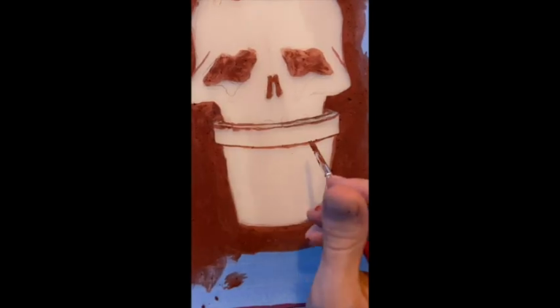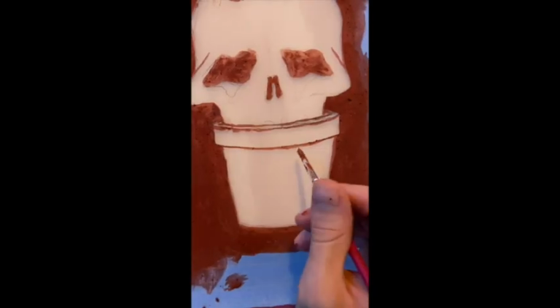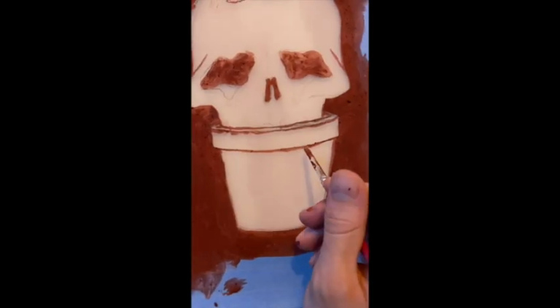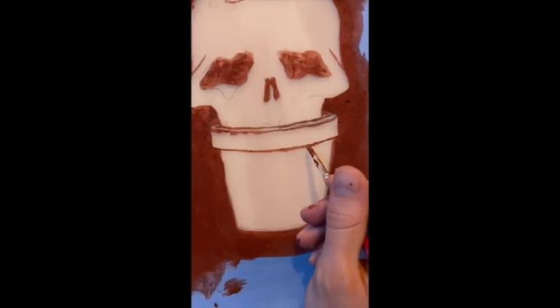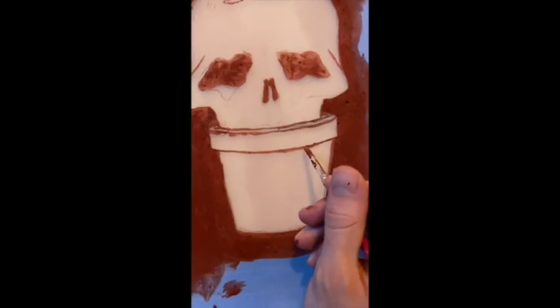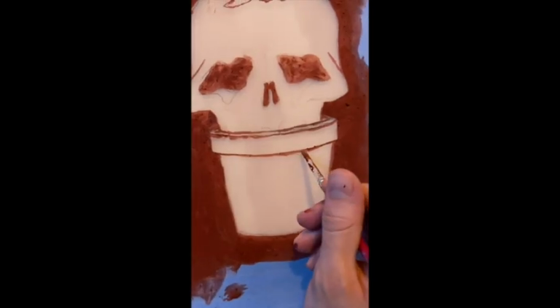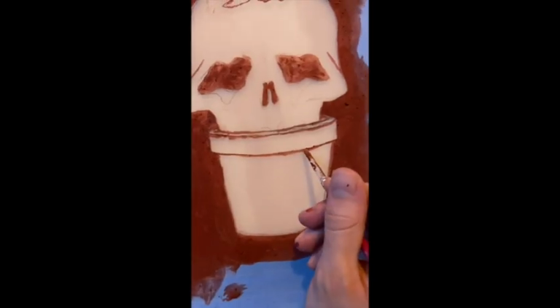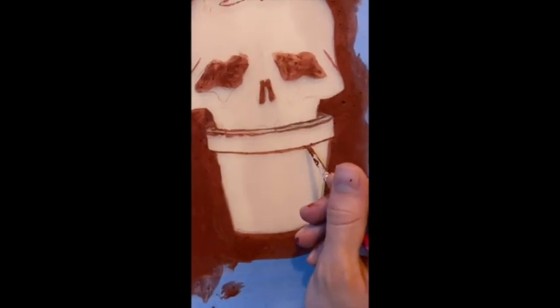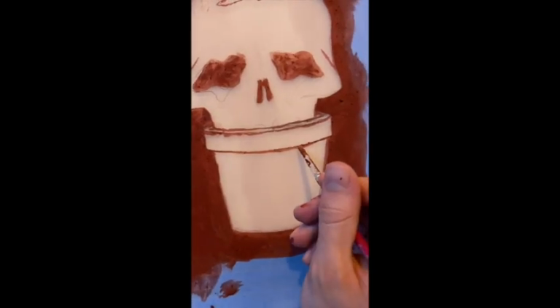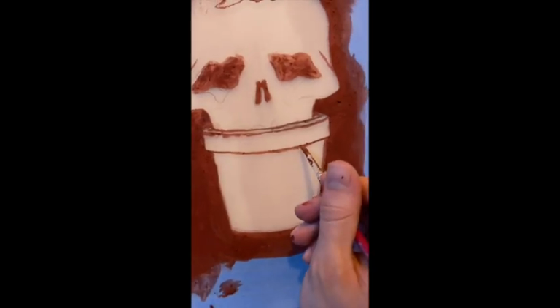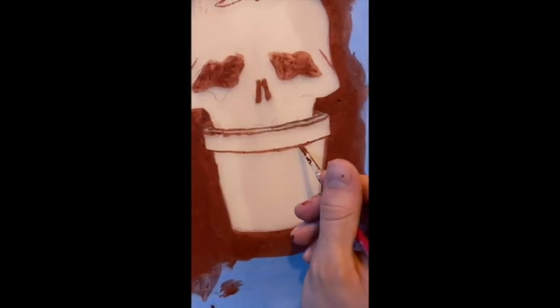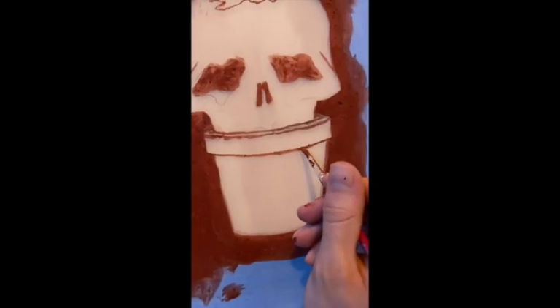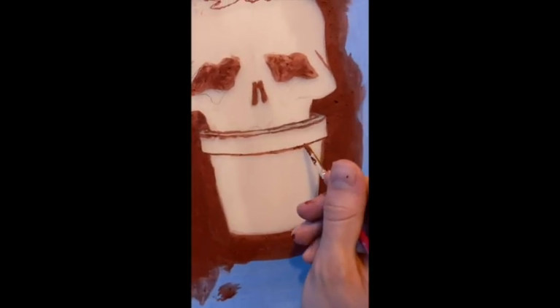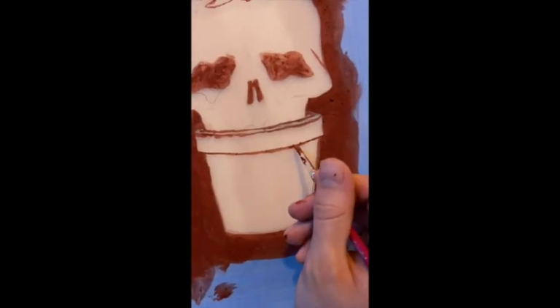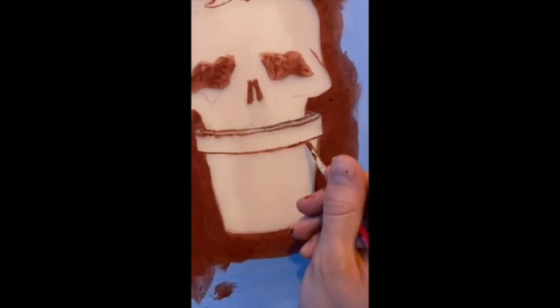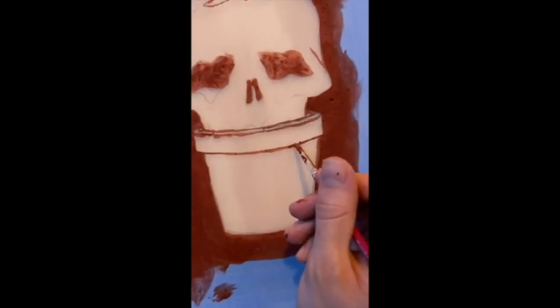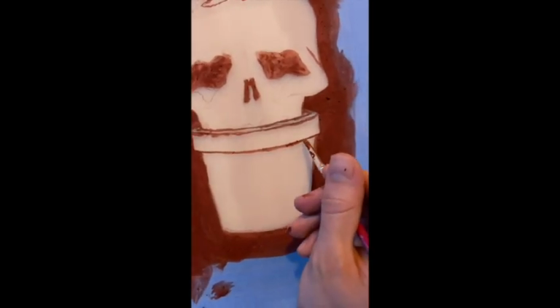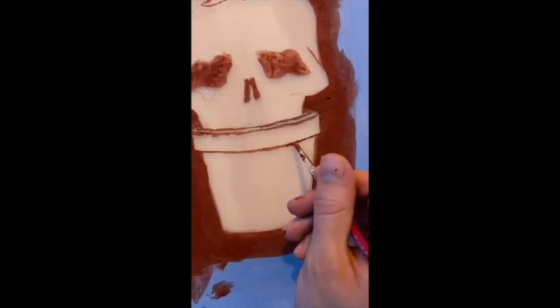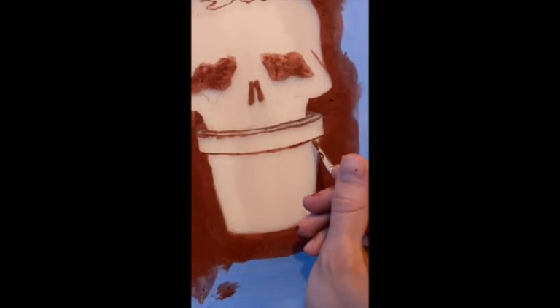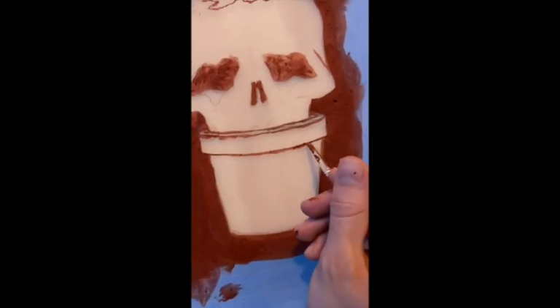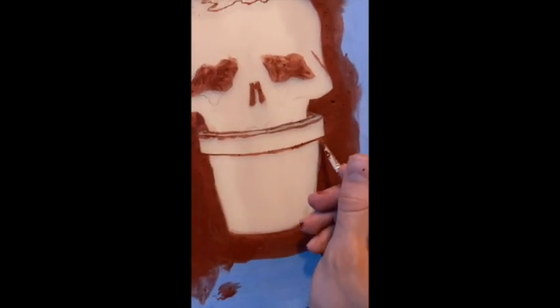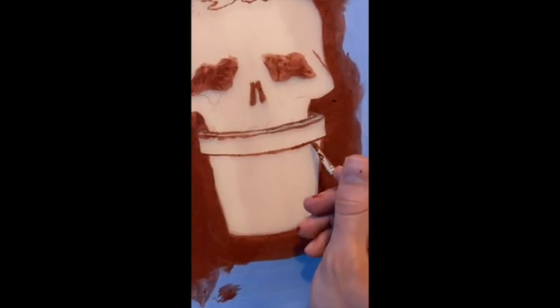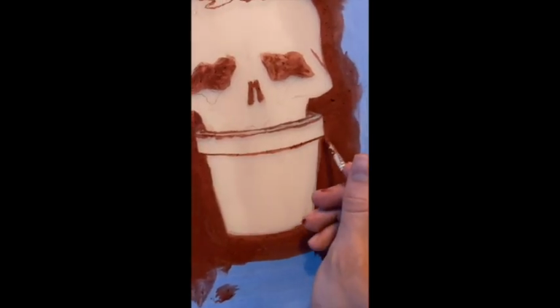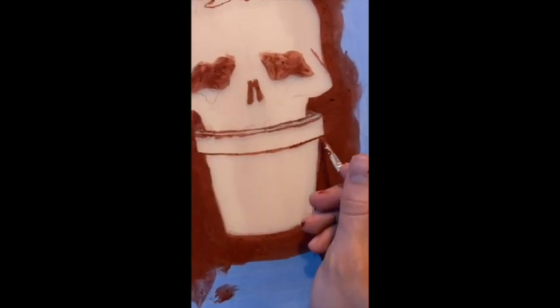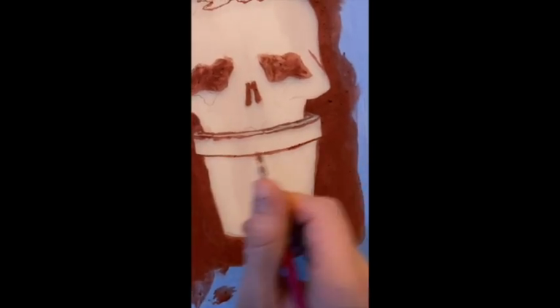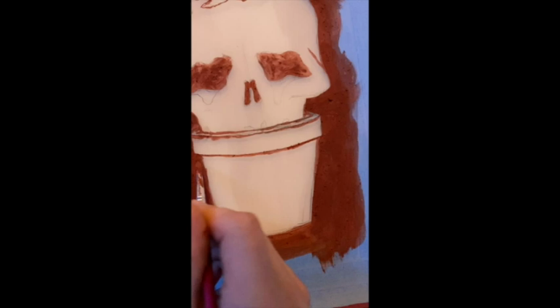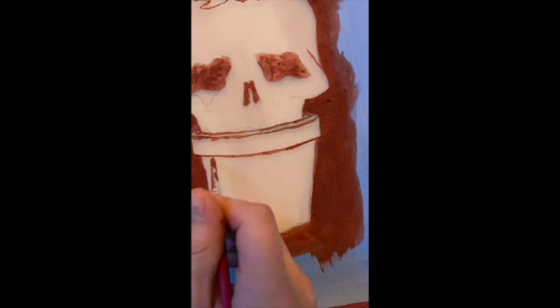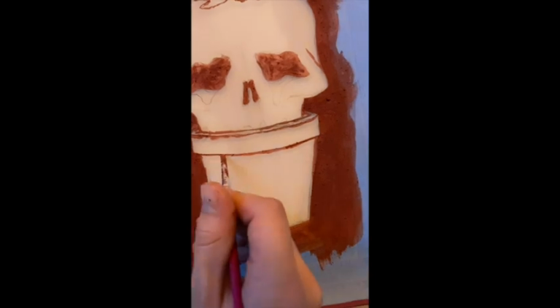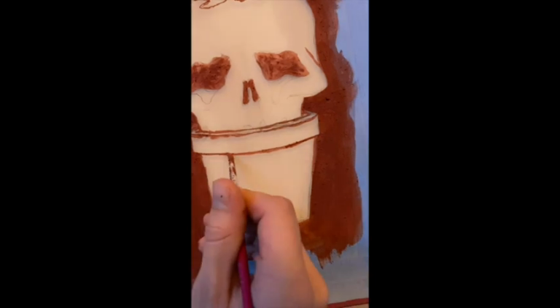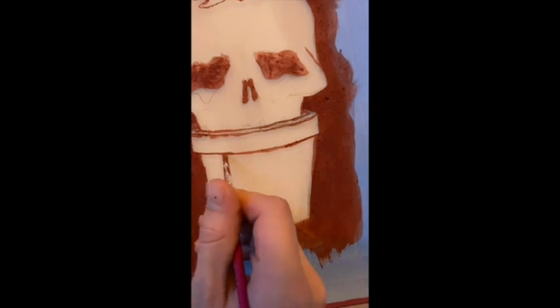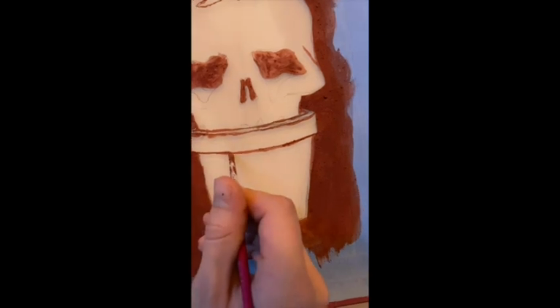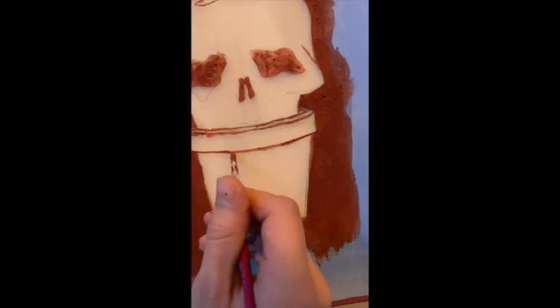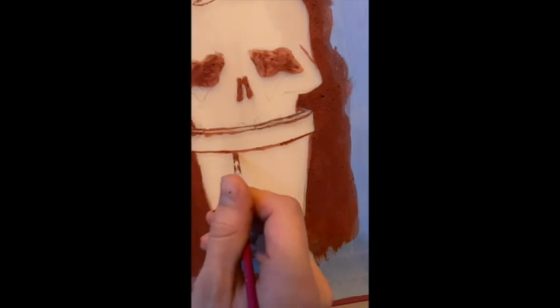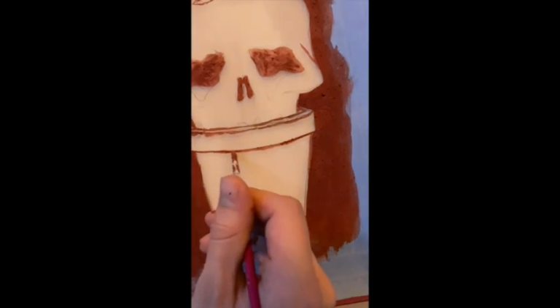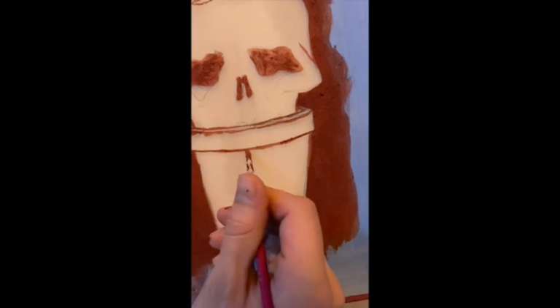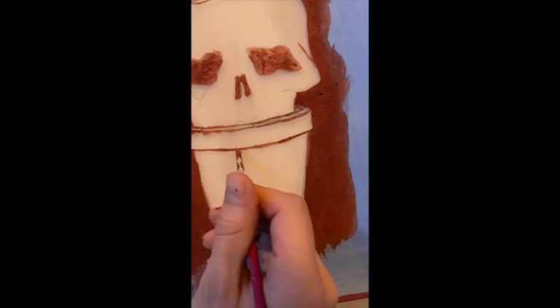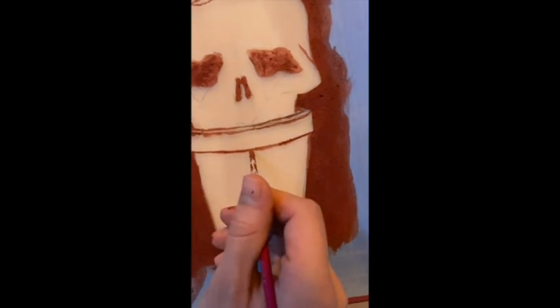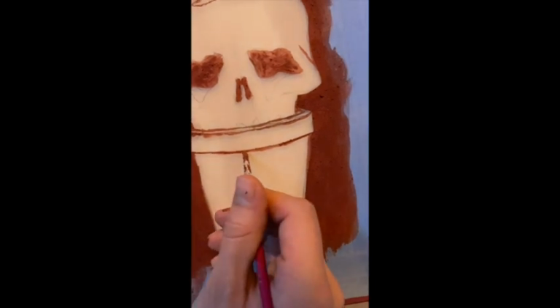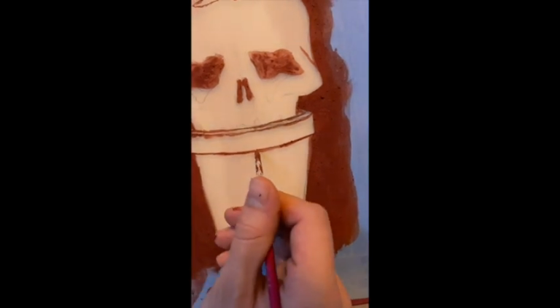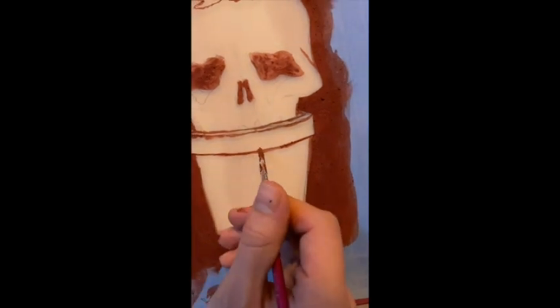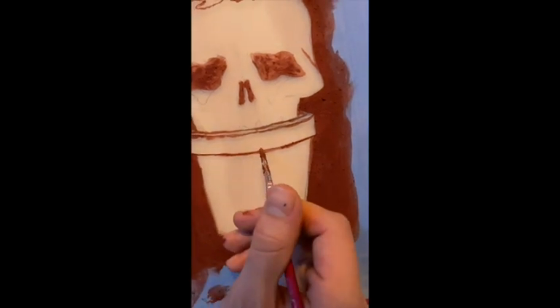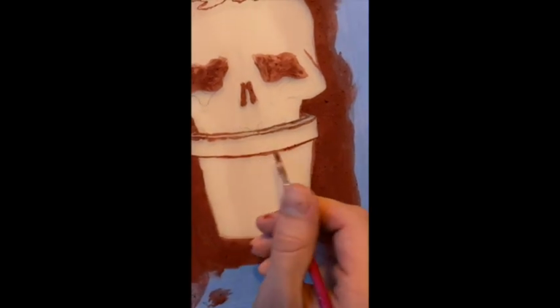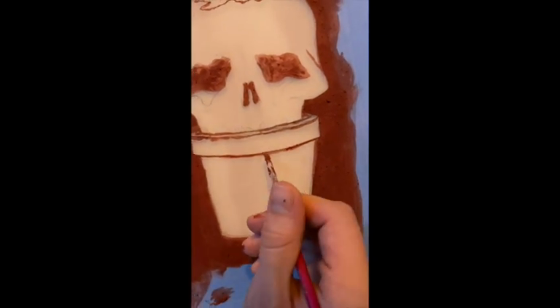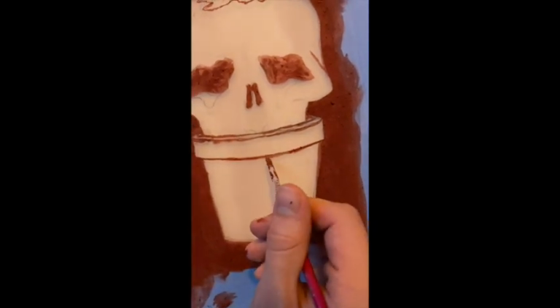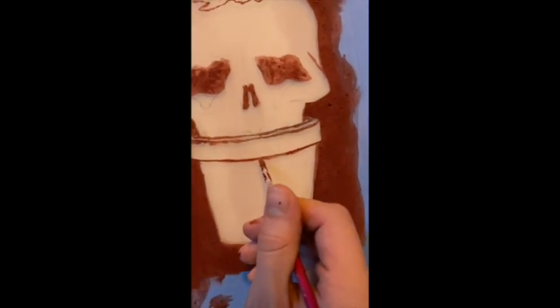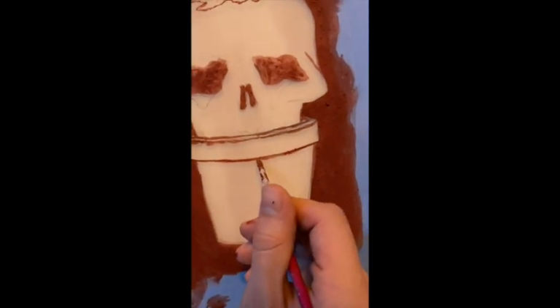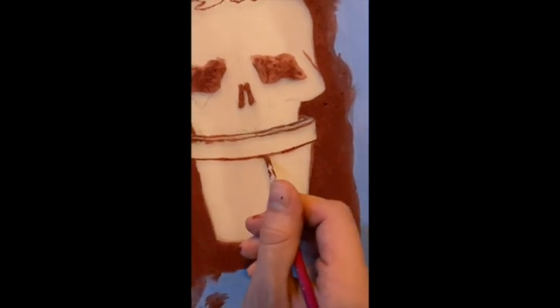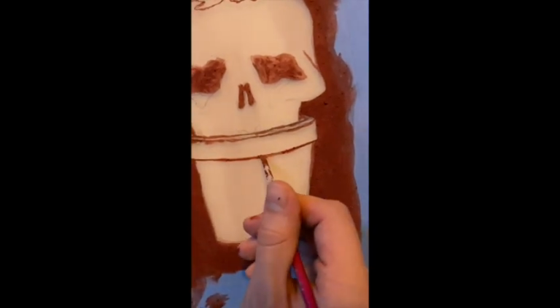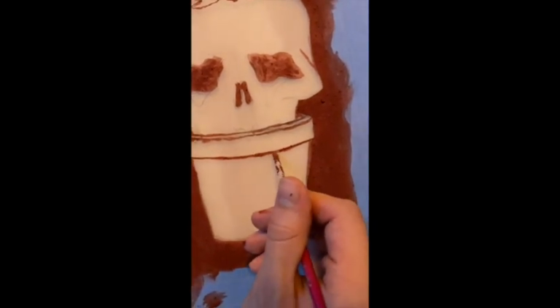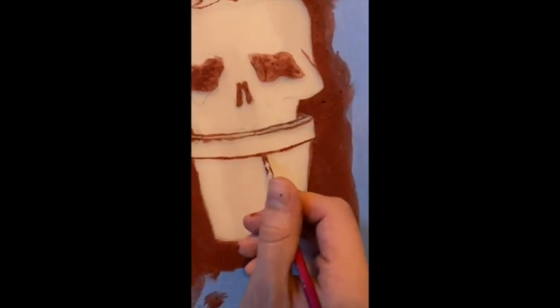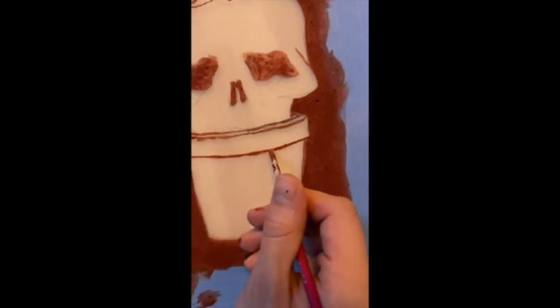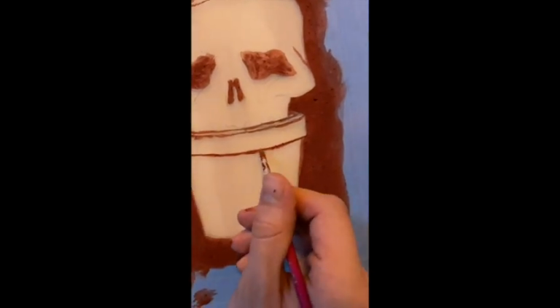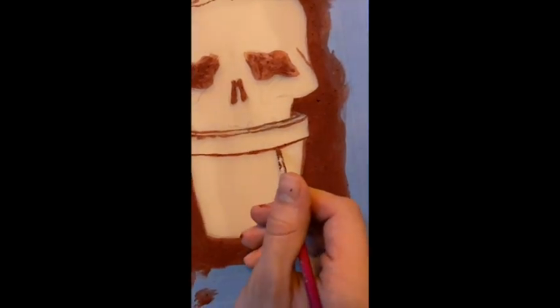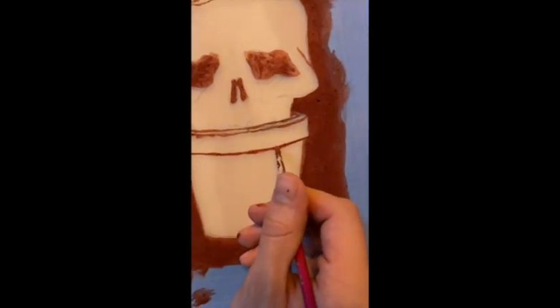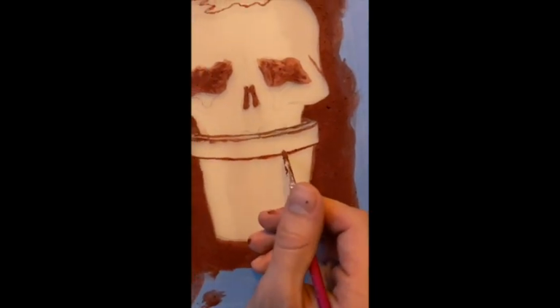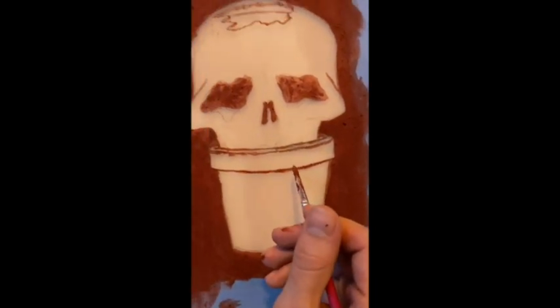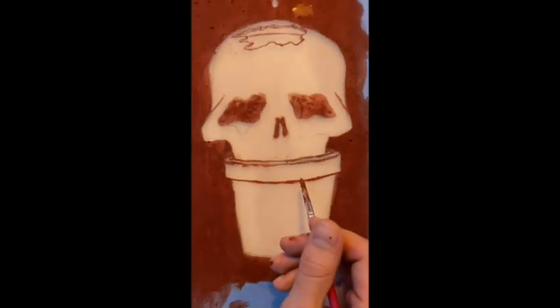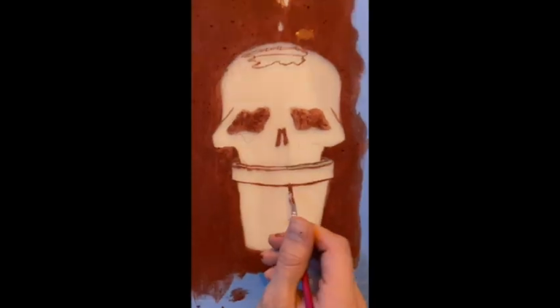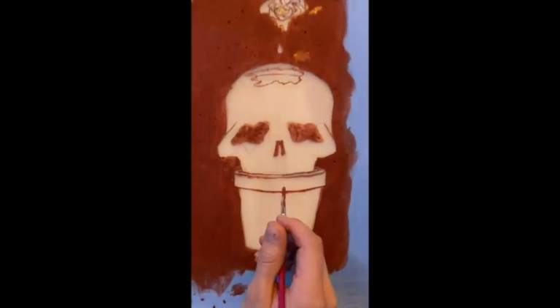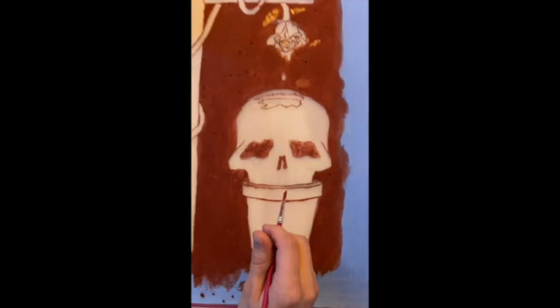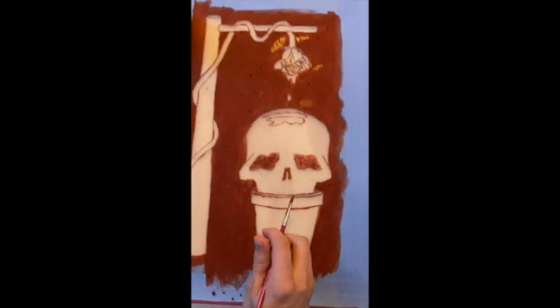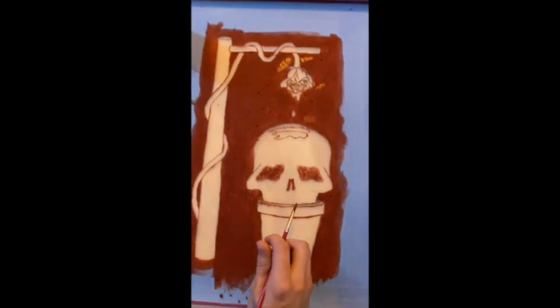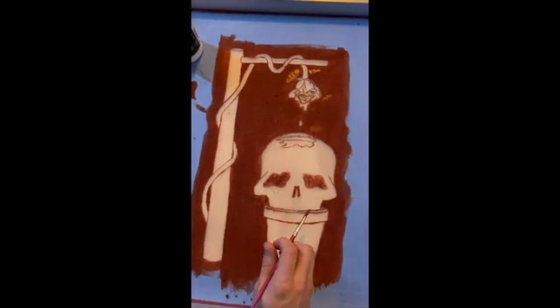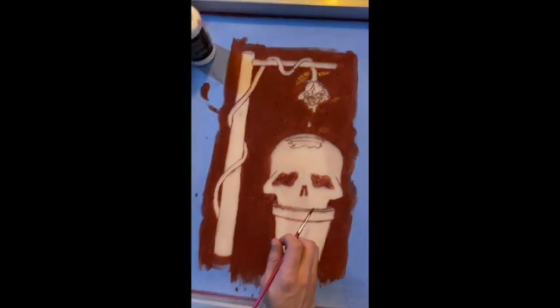Here you can see me going over the small detail lines of my piece, and once I'm done it should look a little something like this.